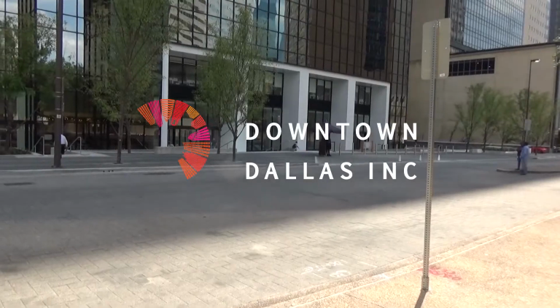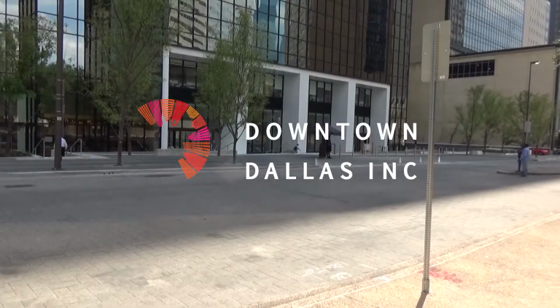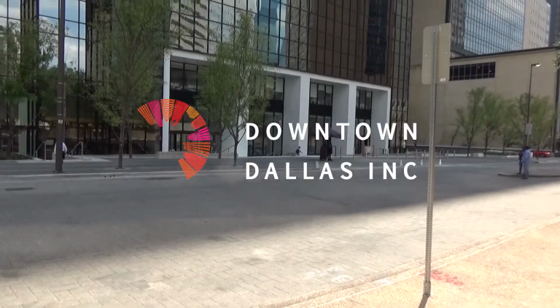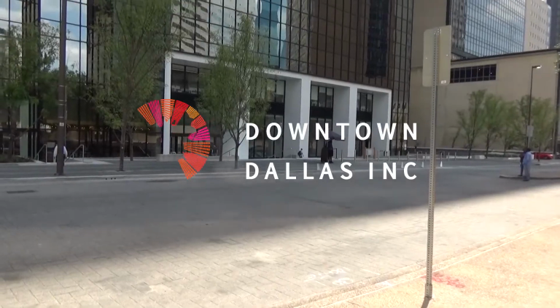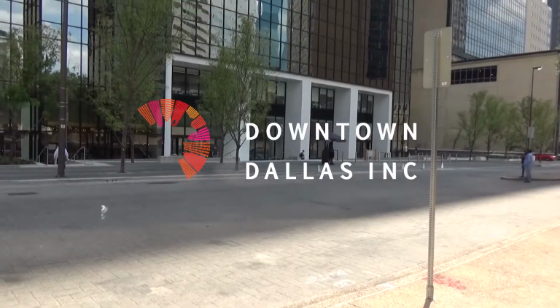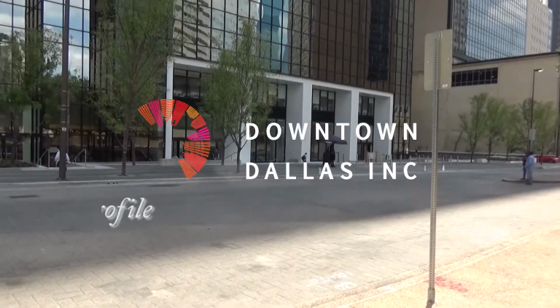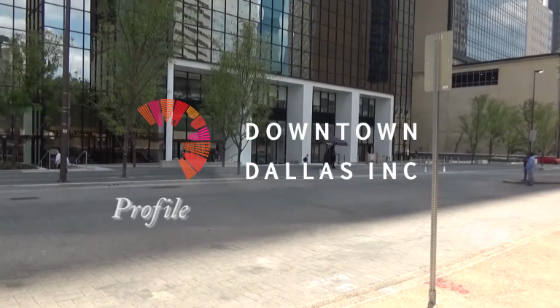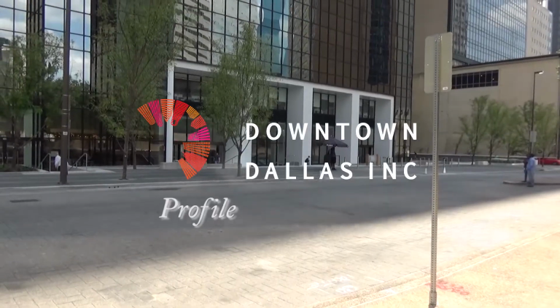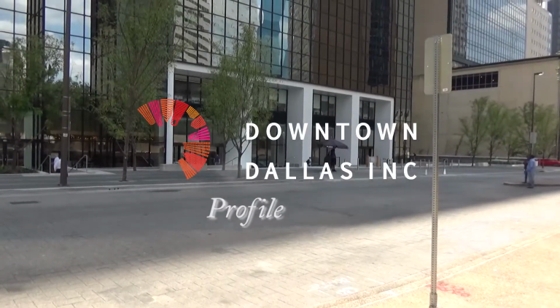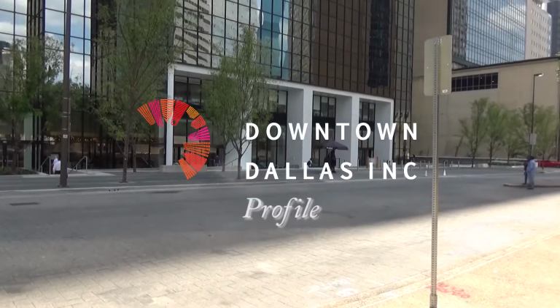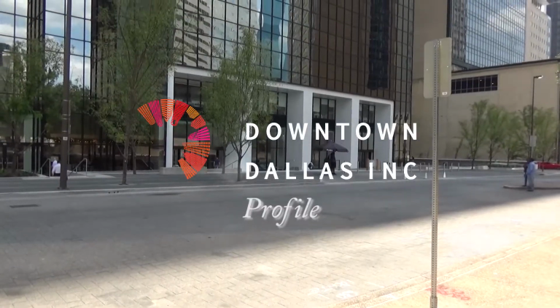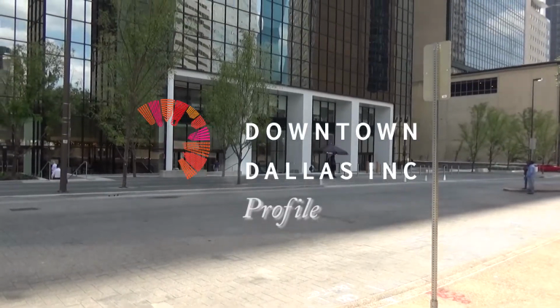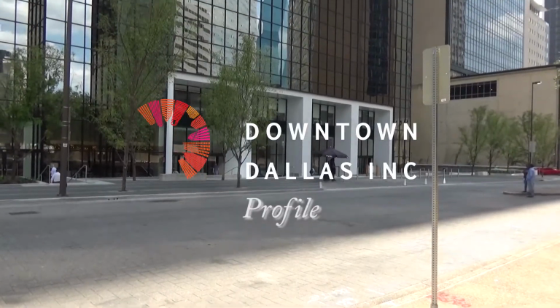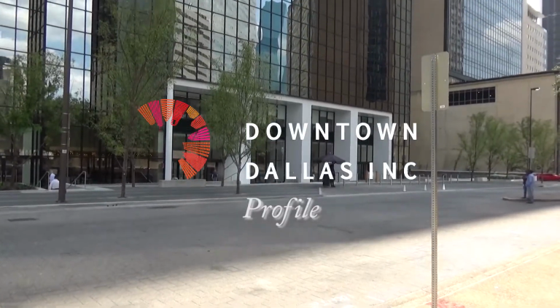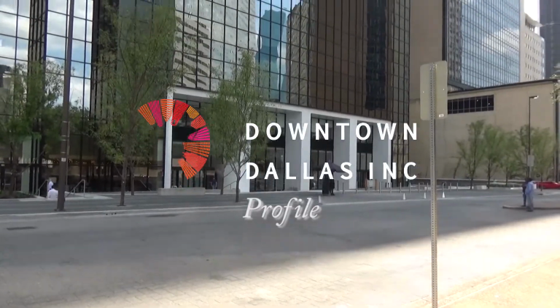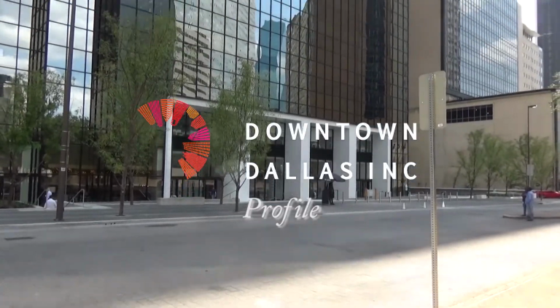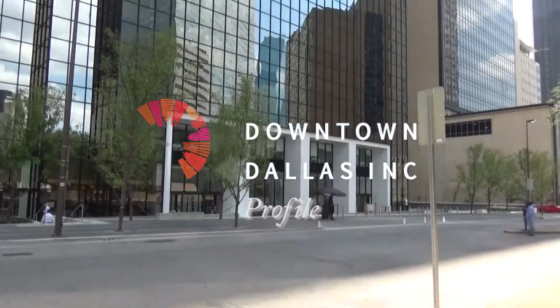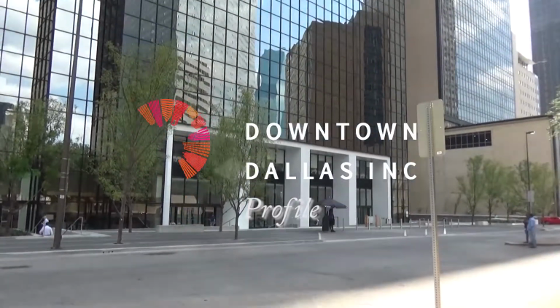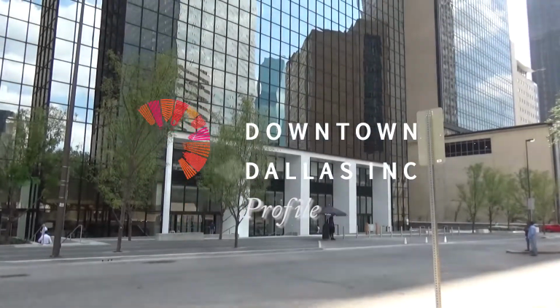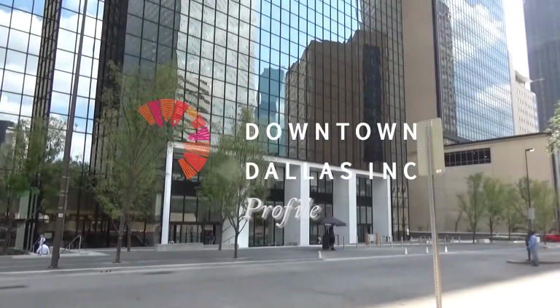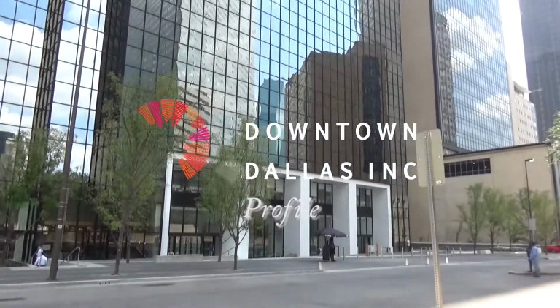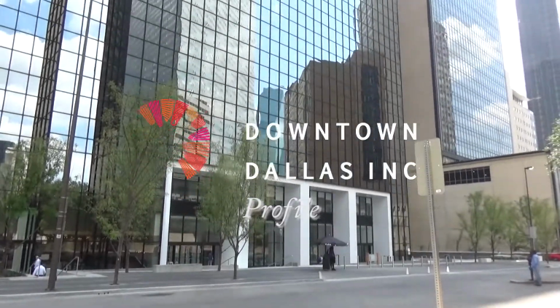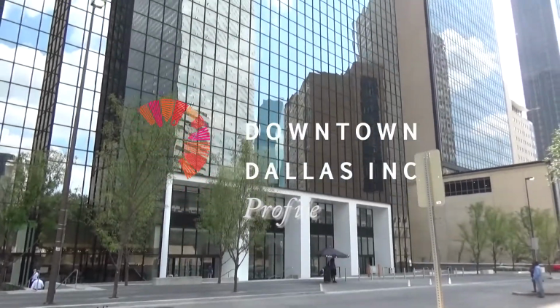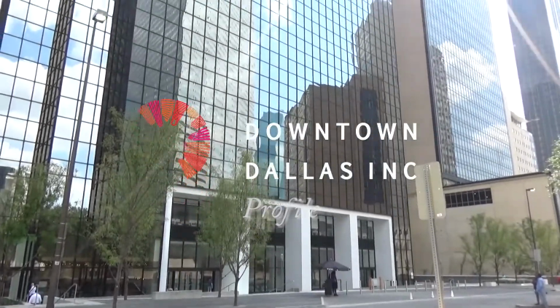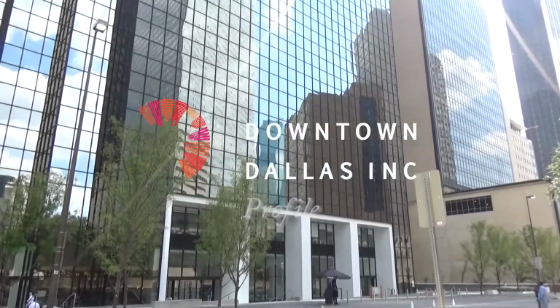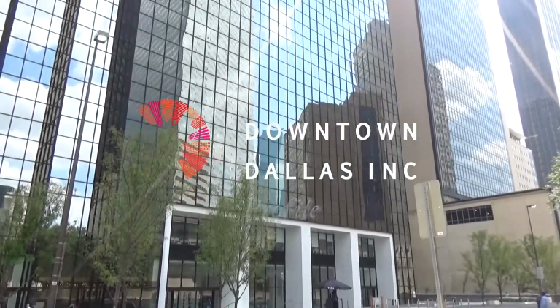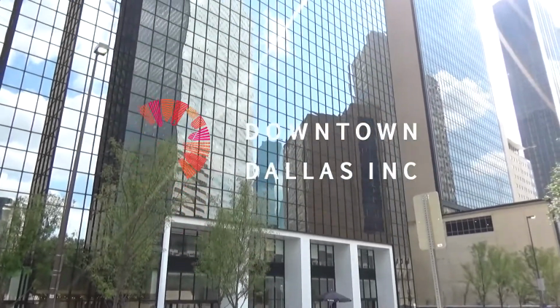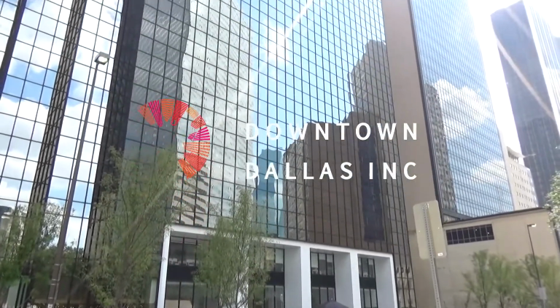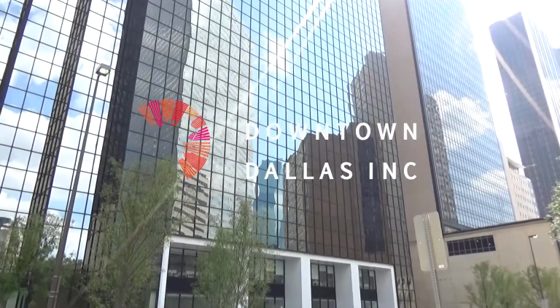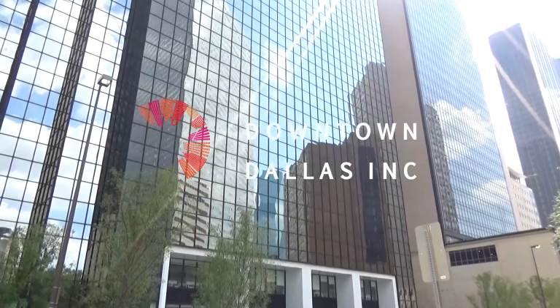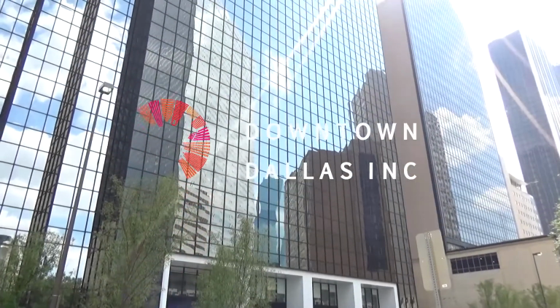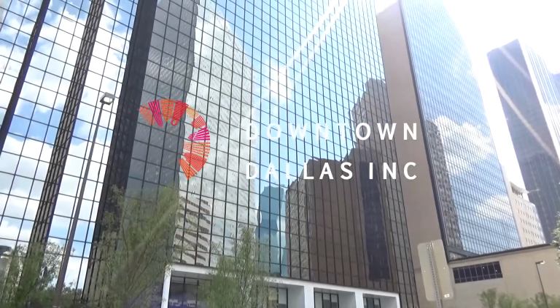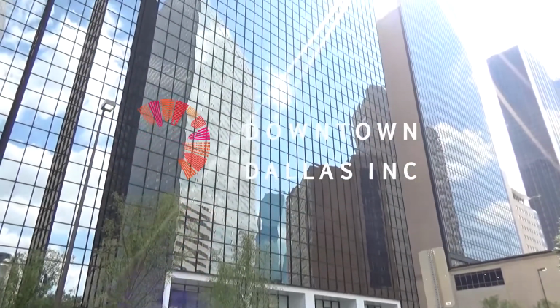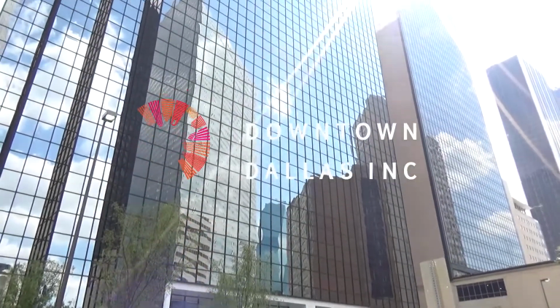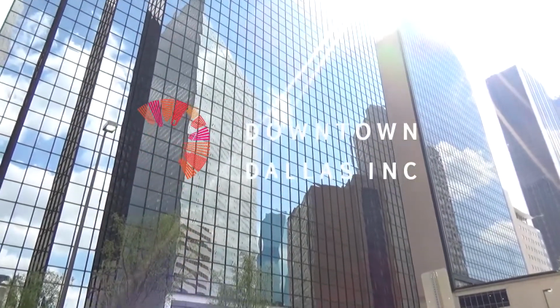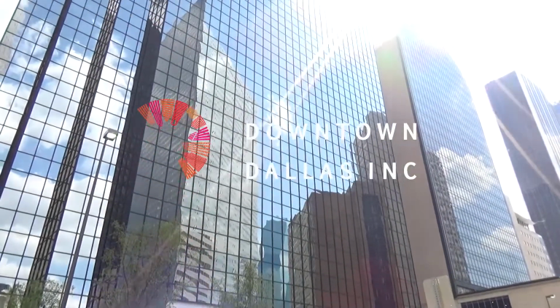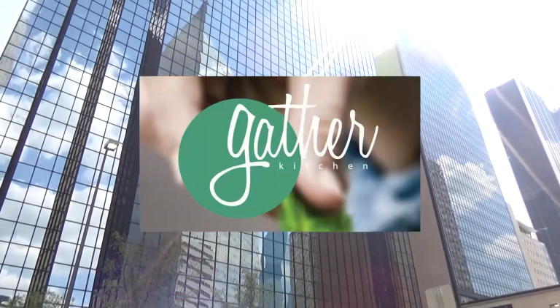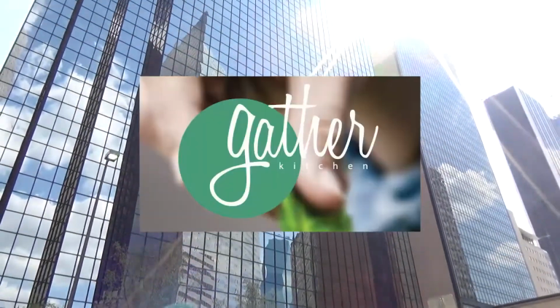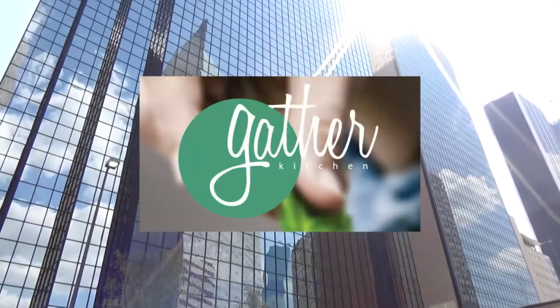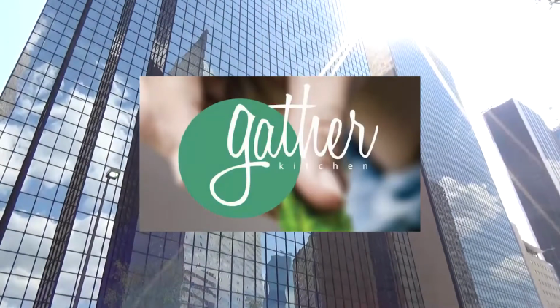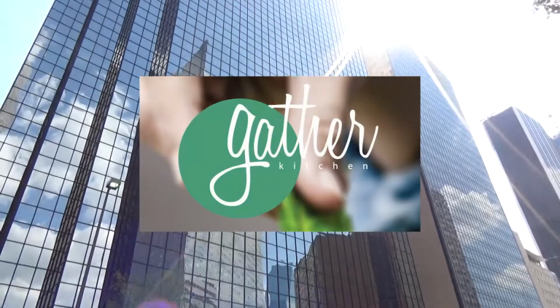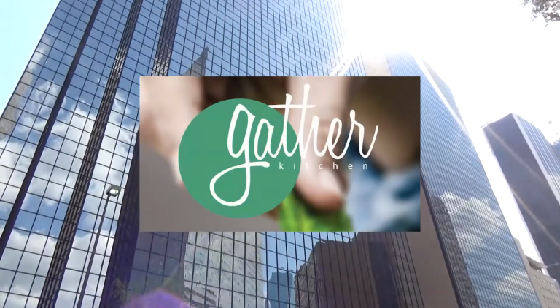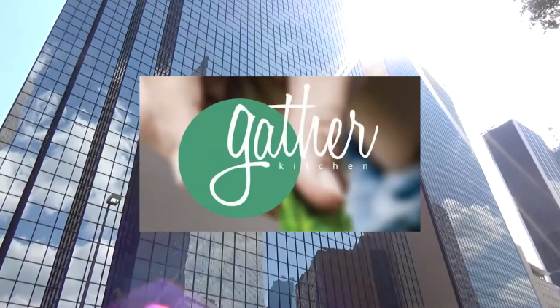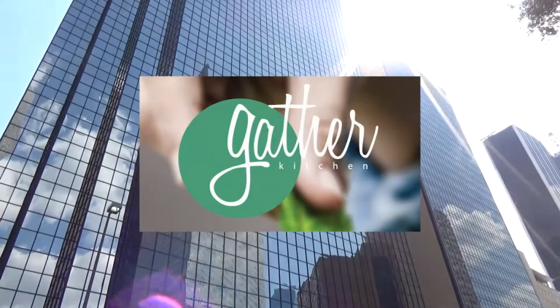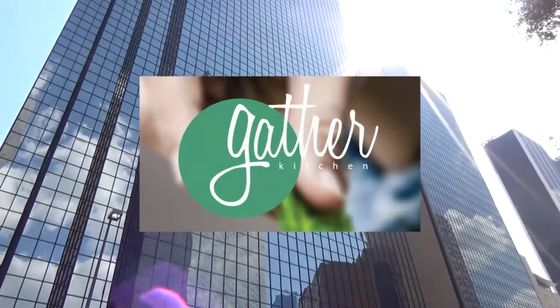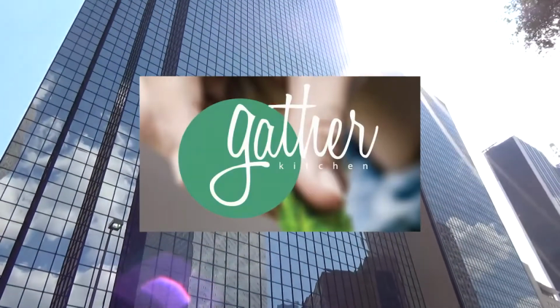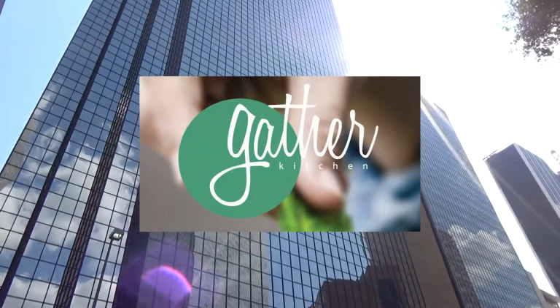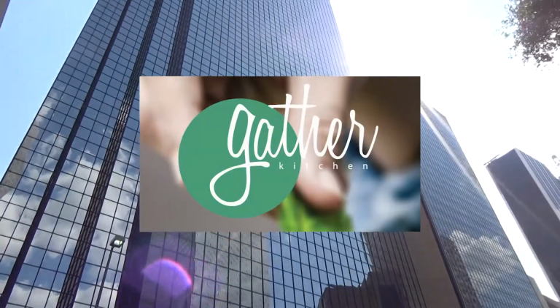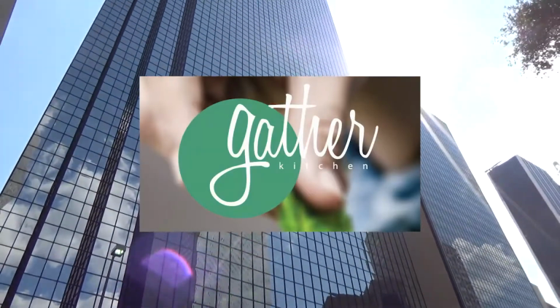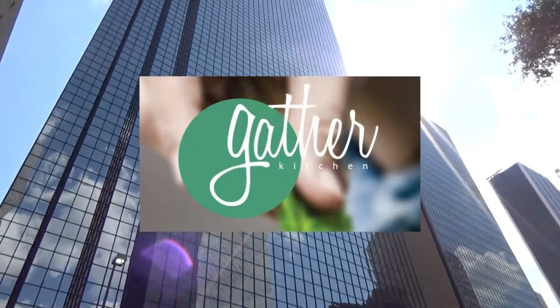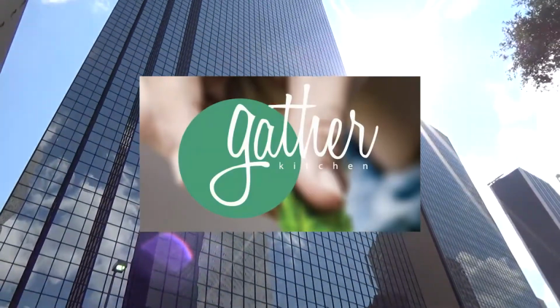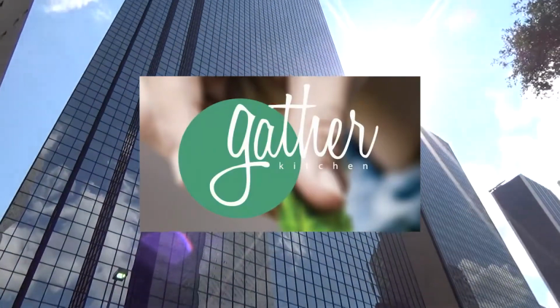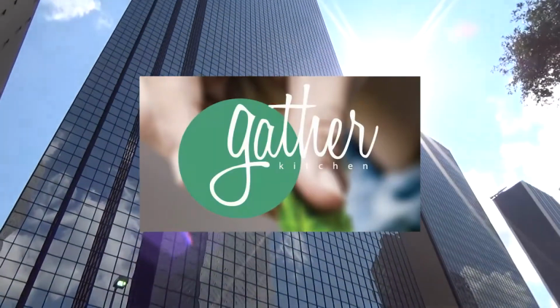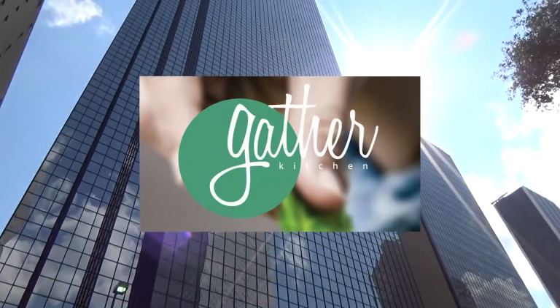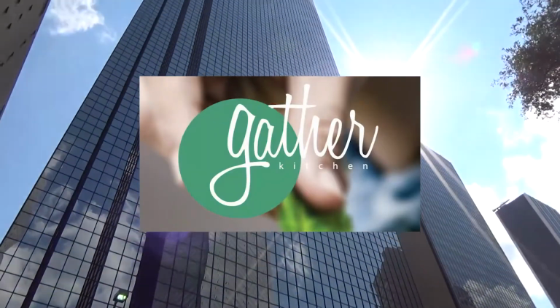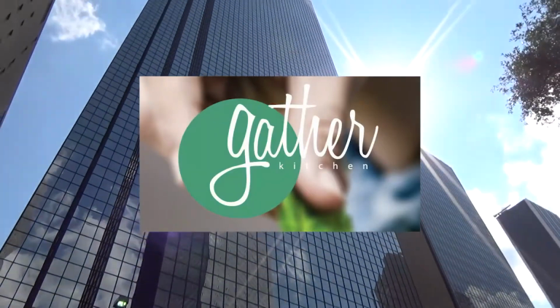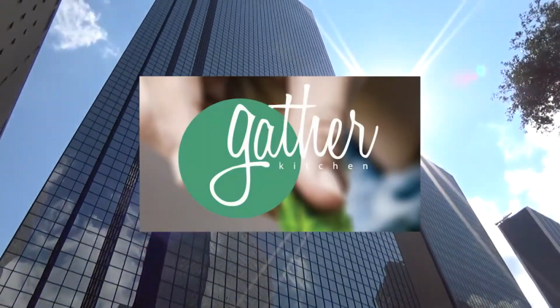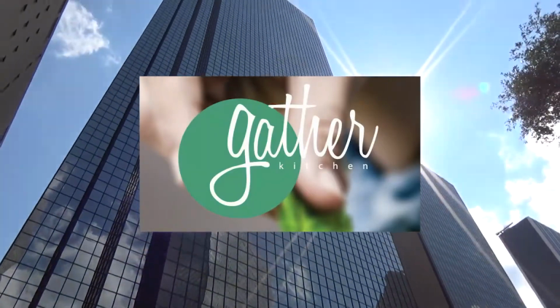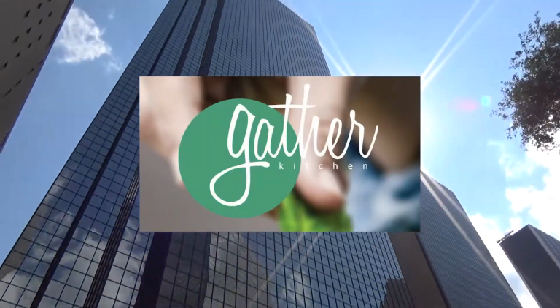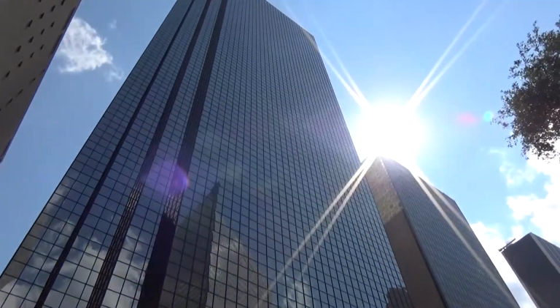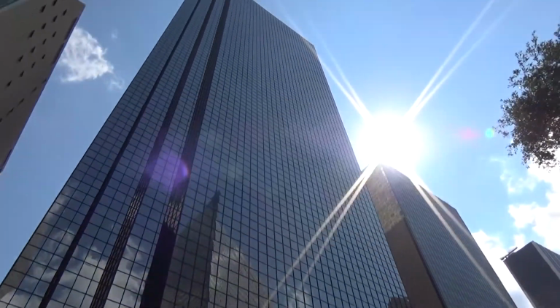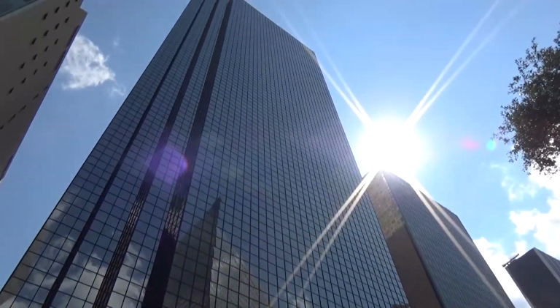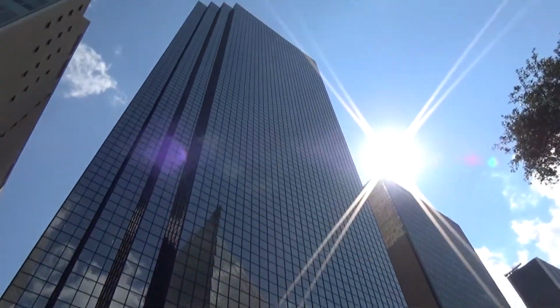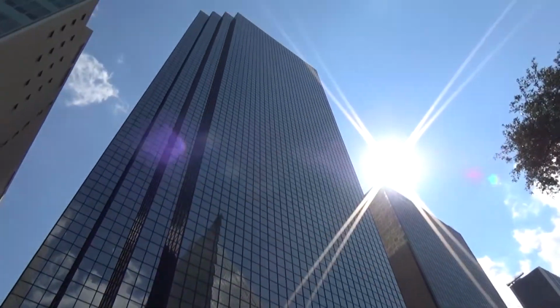Thanksgiving Tower is now home to a unique option for people looking for something to eat in Thanksgiving Square. Gather Kitchen is truly unlike any other spot downtown.